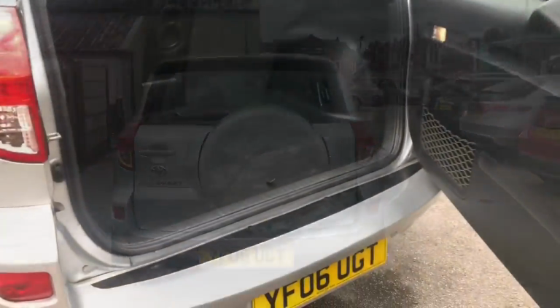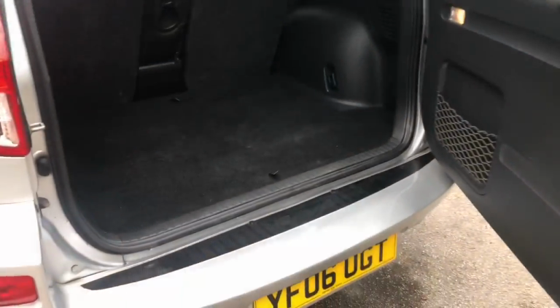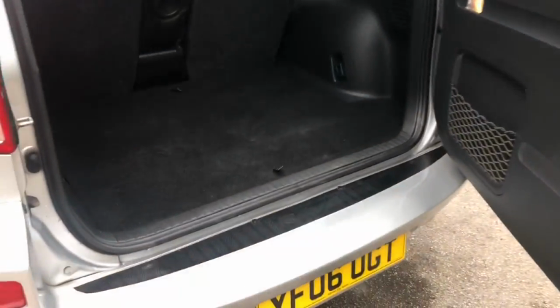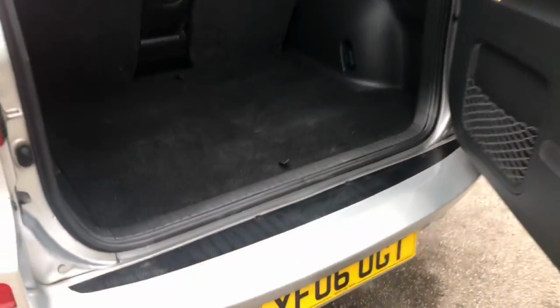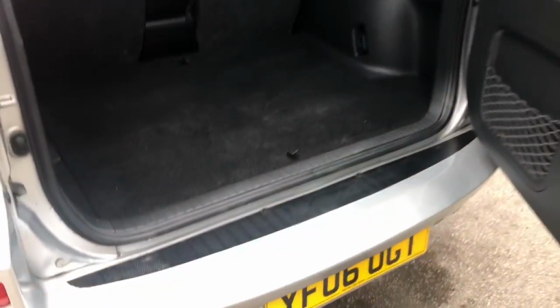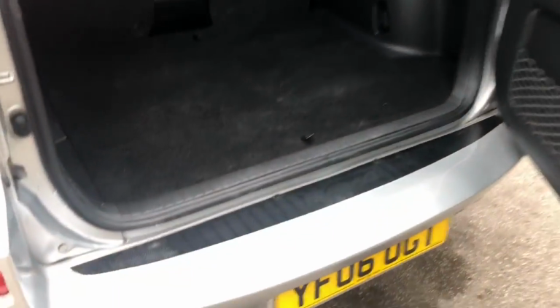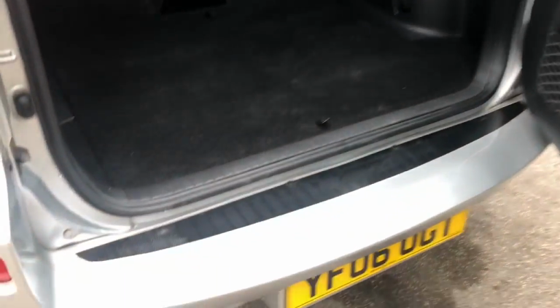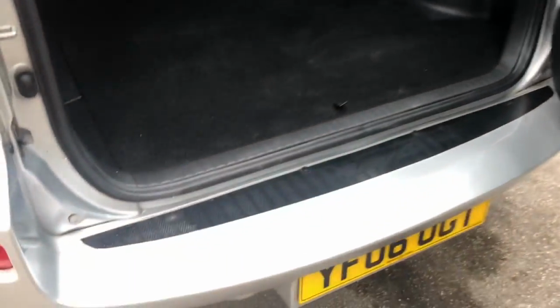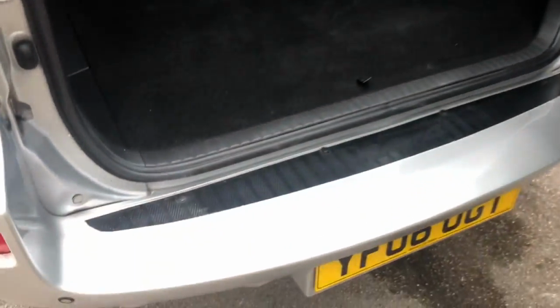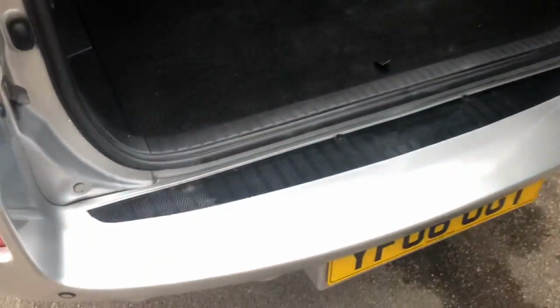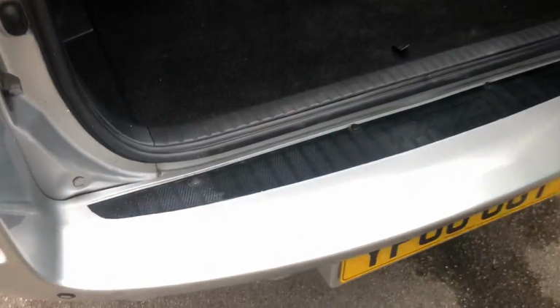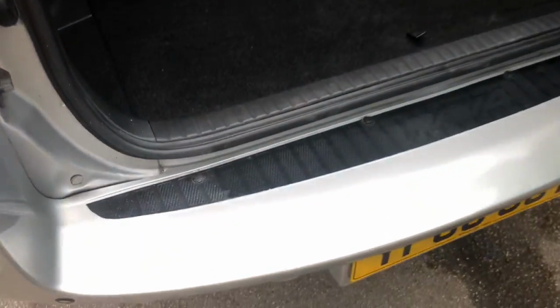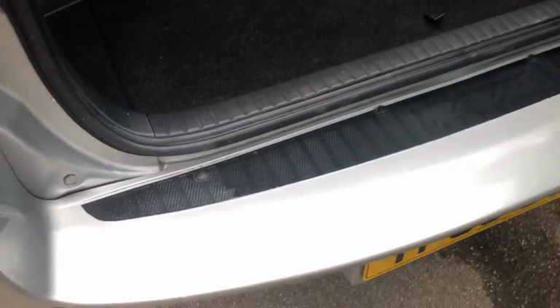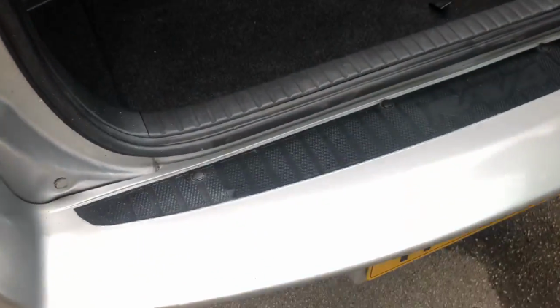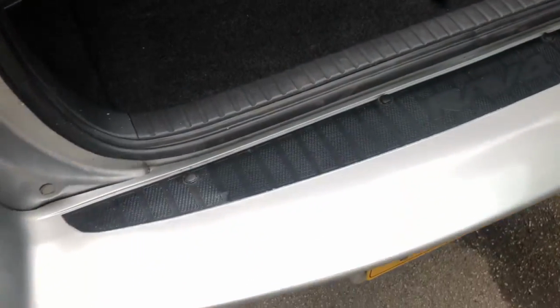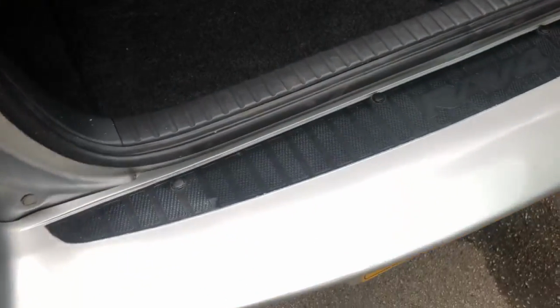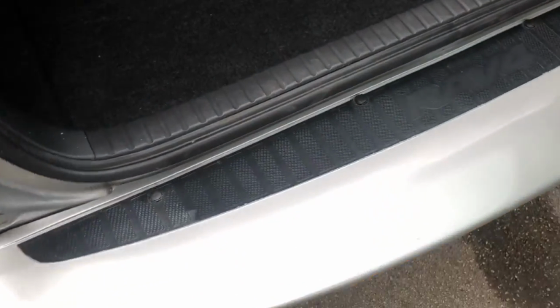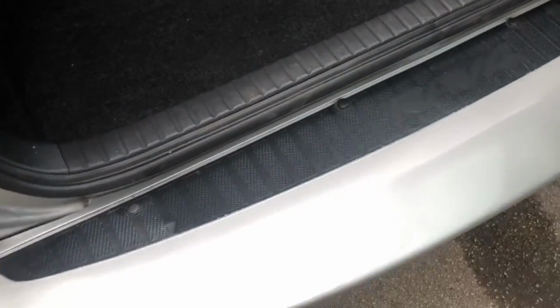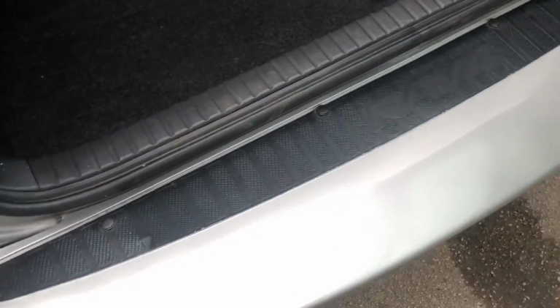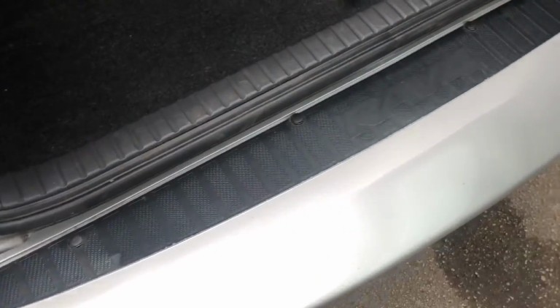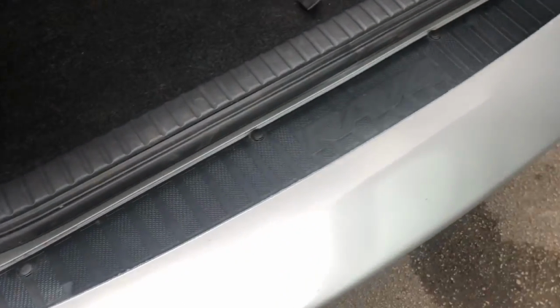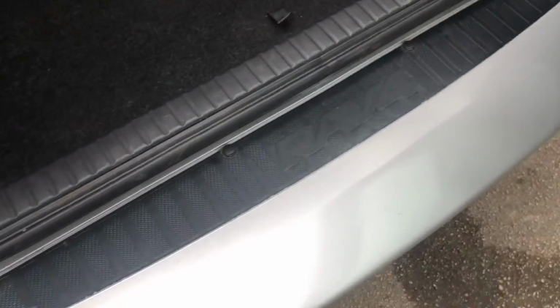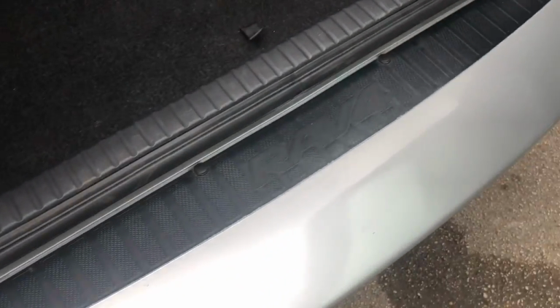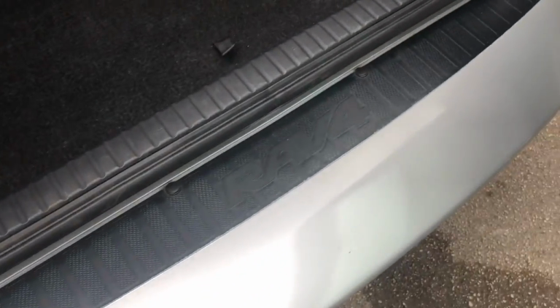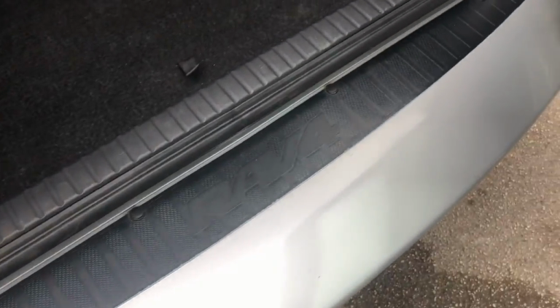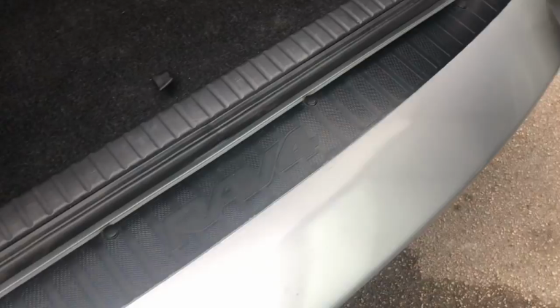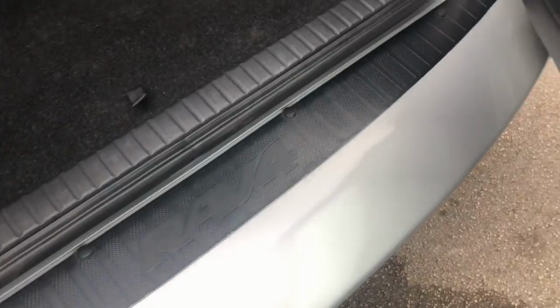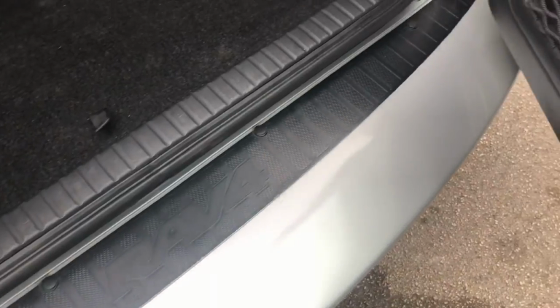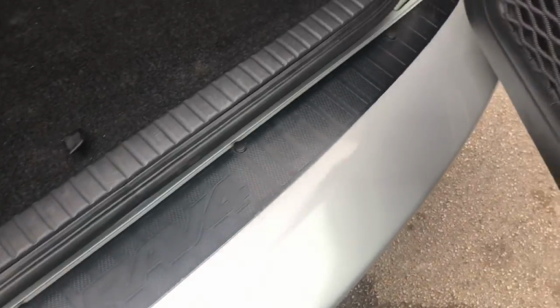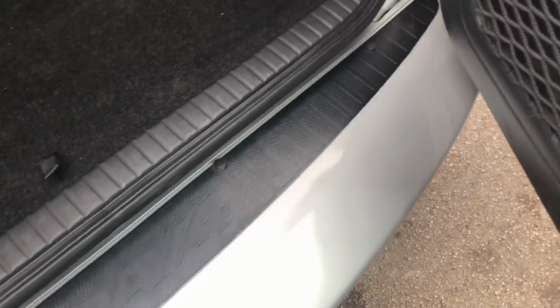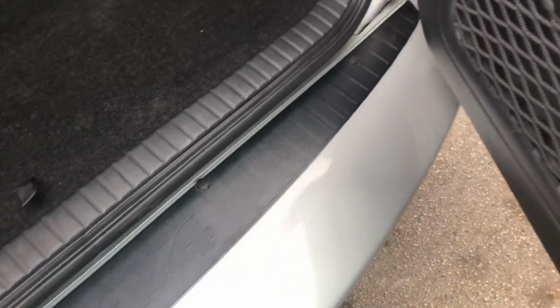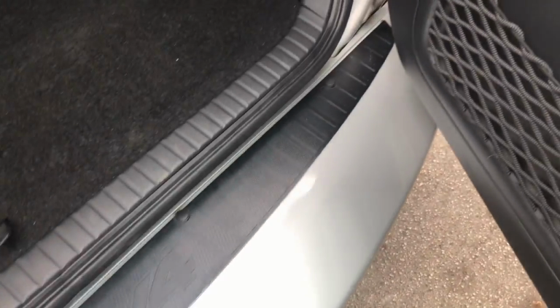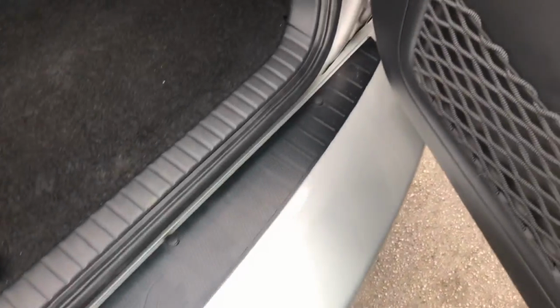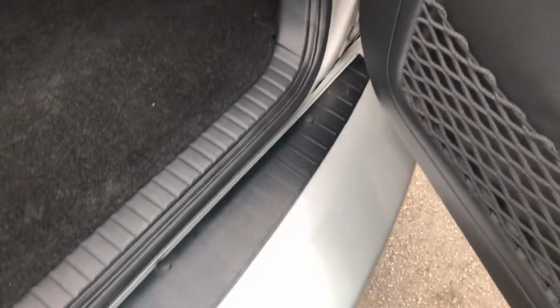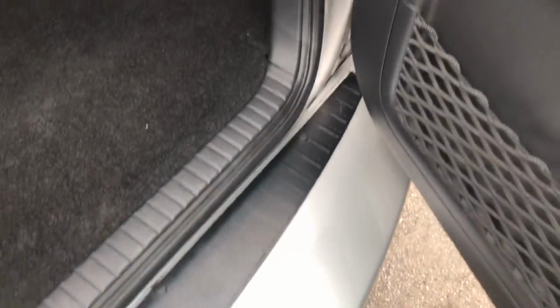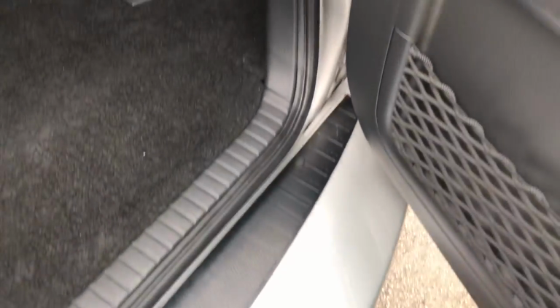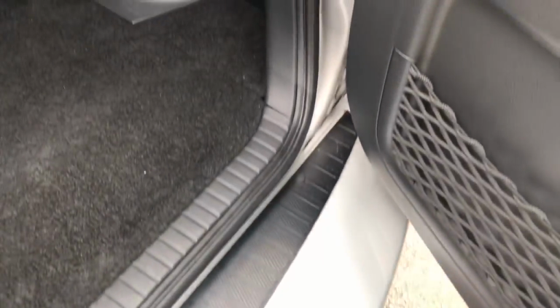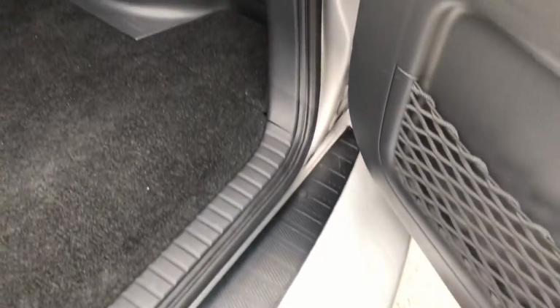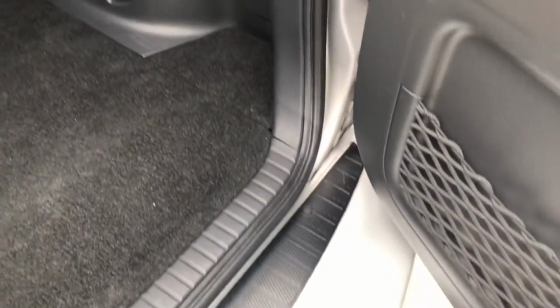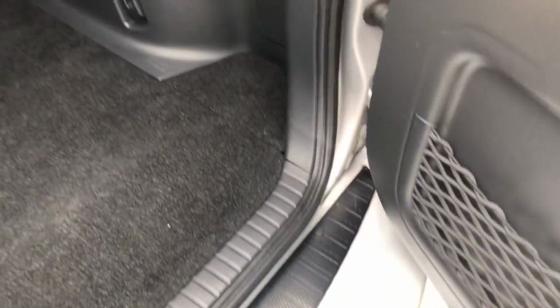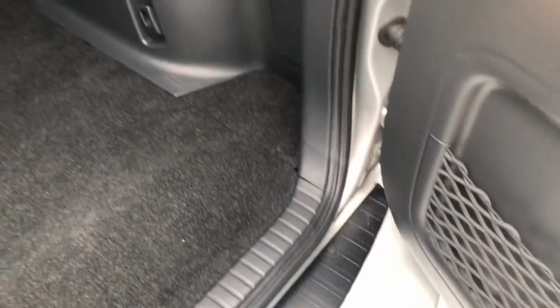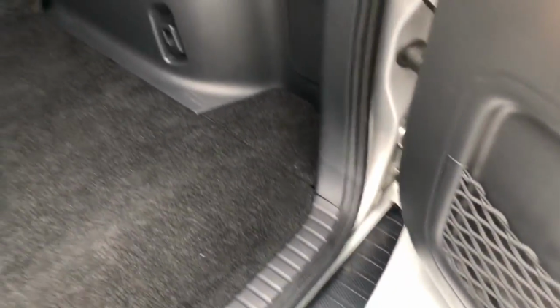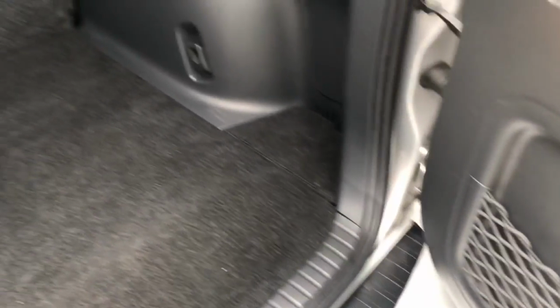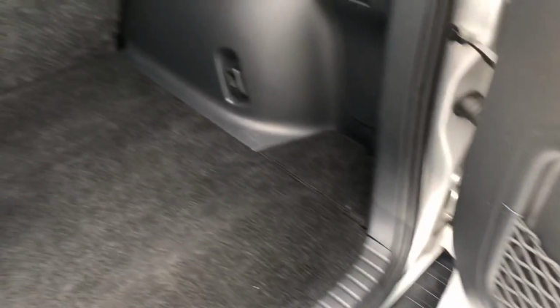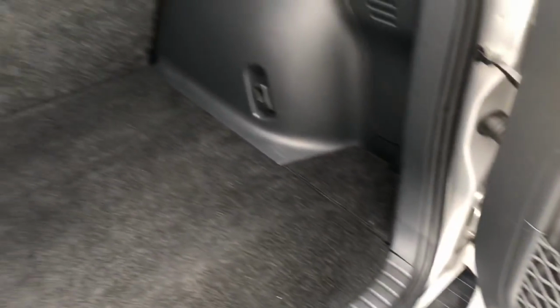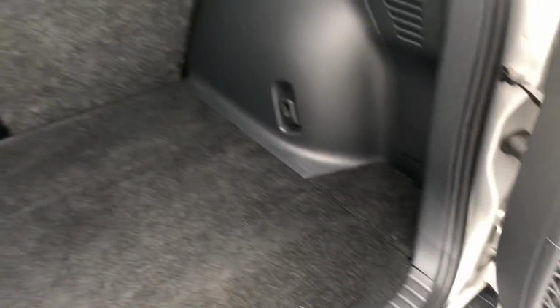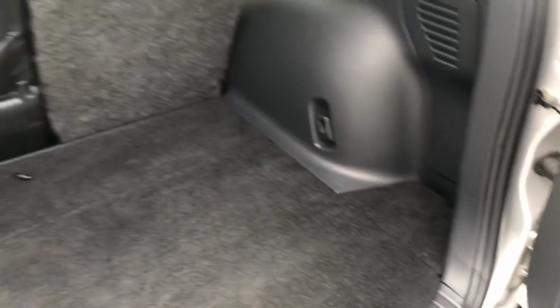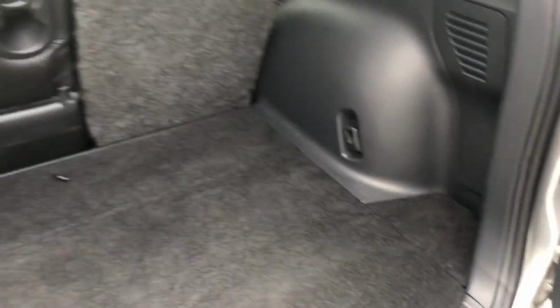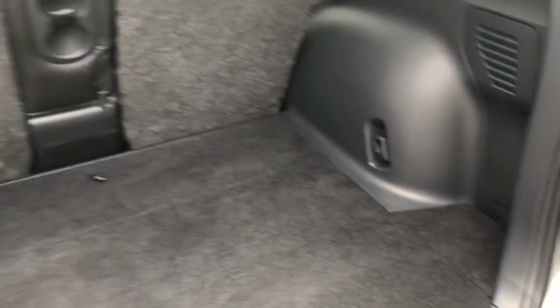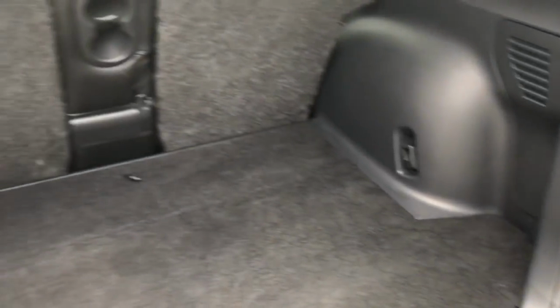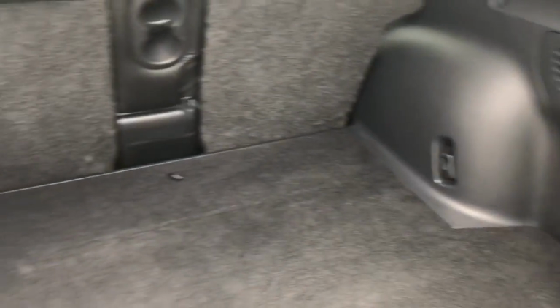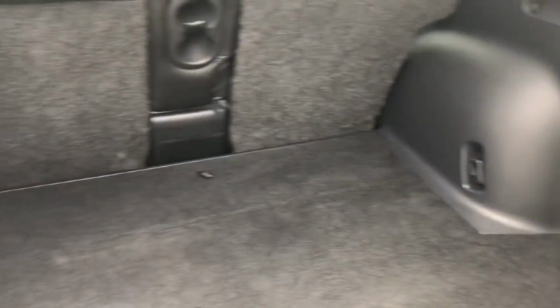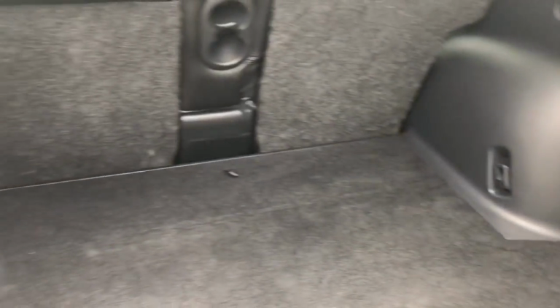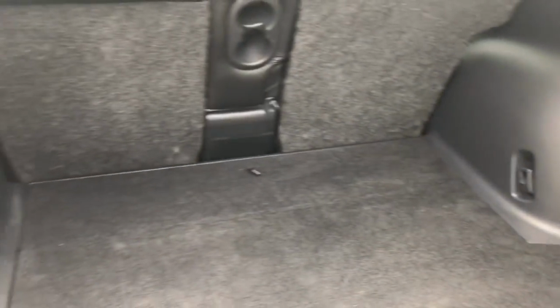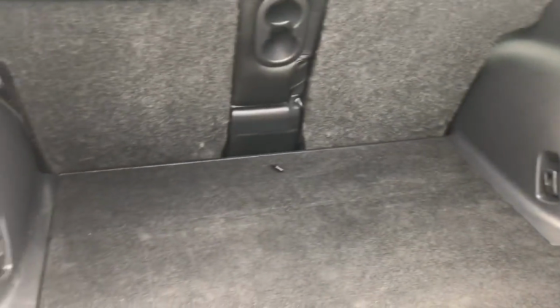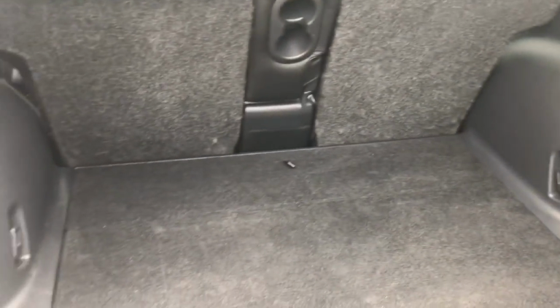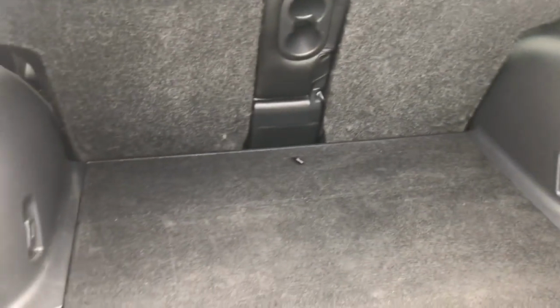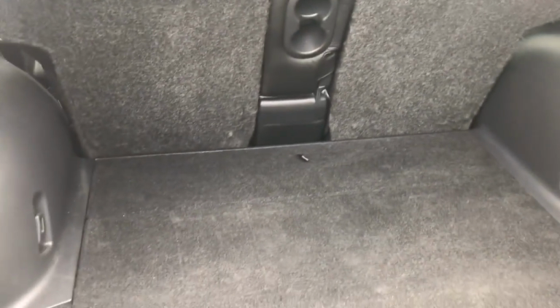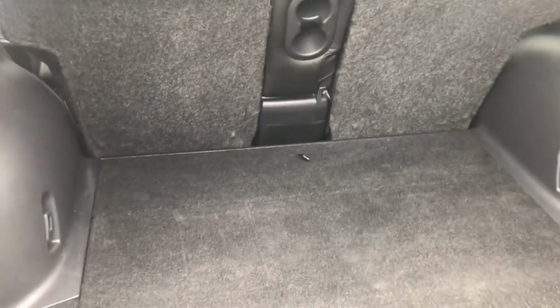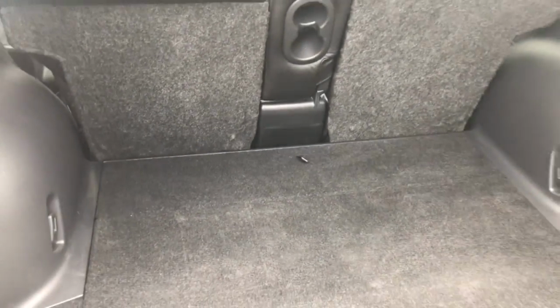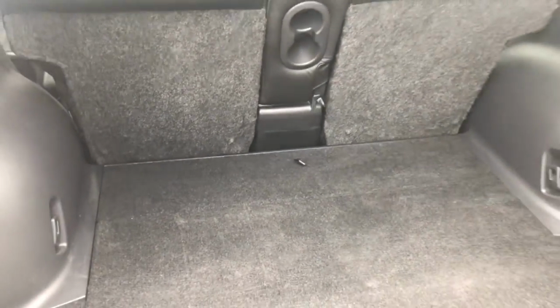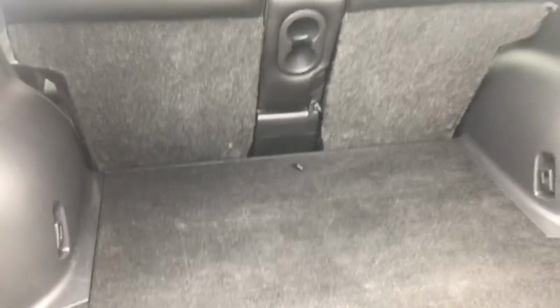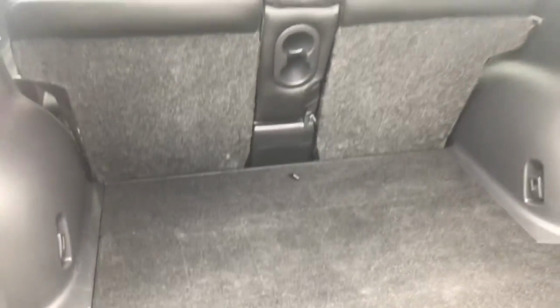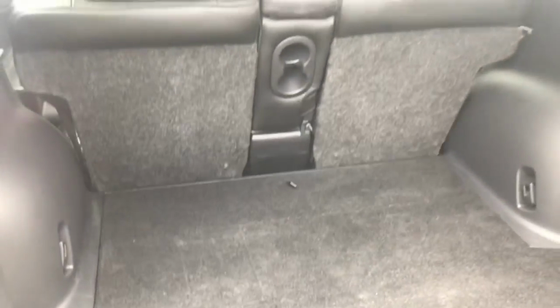If we take a quick look inside the boot, you can see the load area on the bumper — no marks or scrapes. Interior mats are in excellent condition.